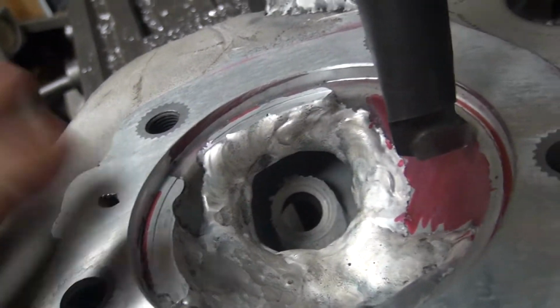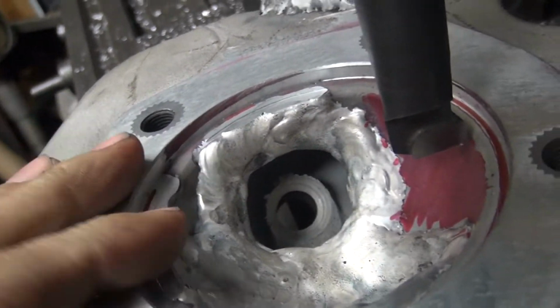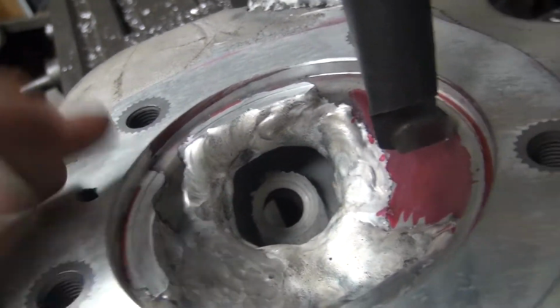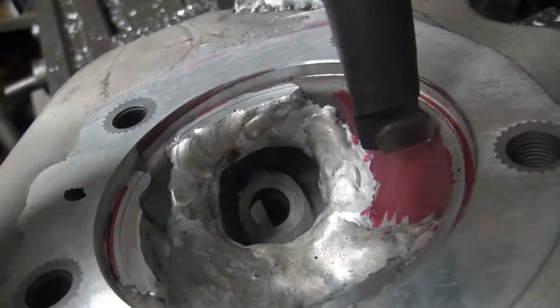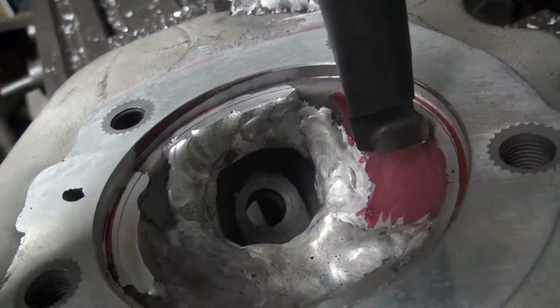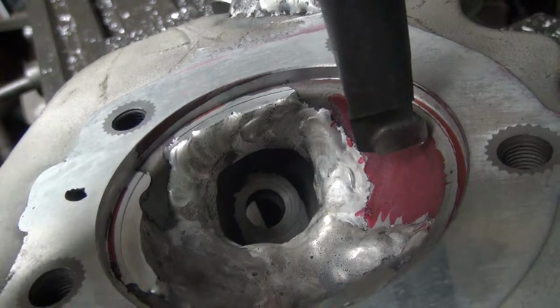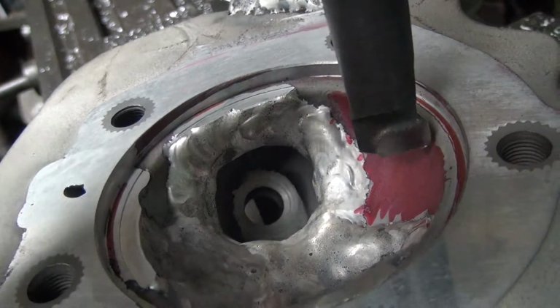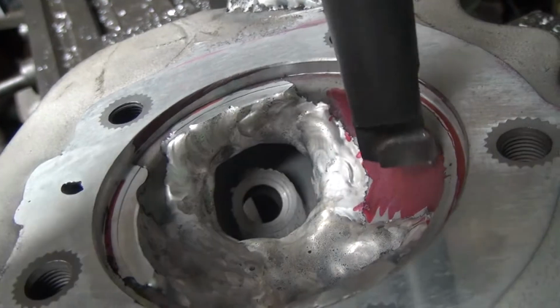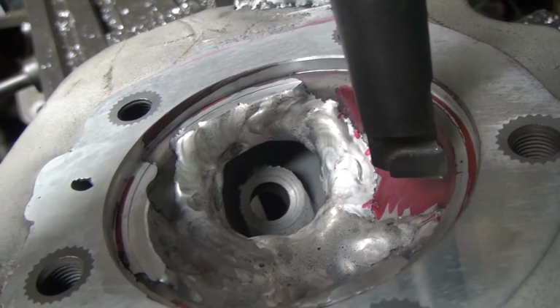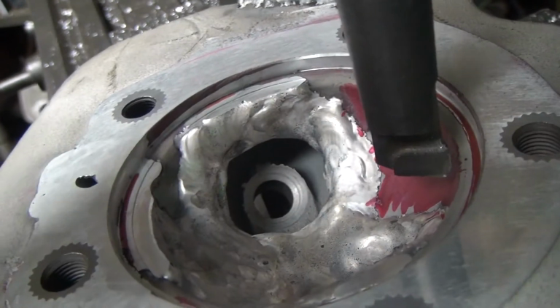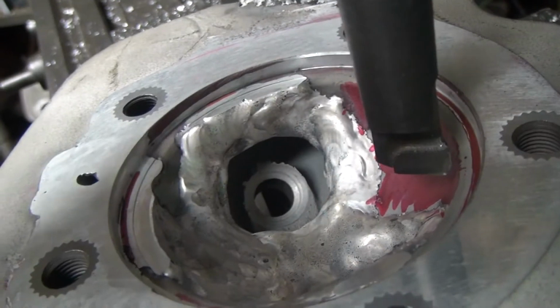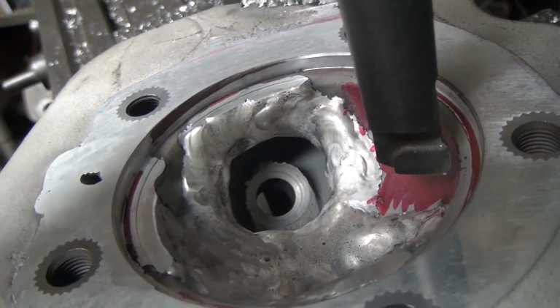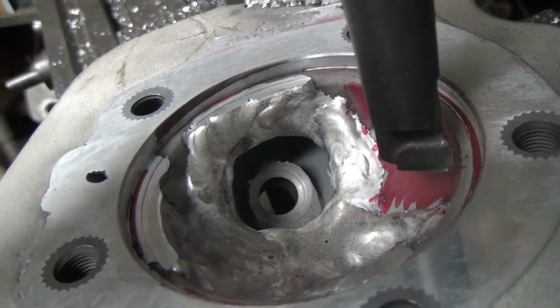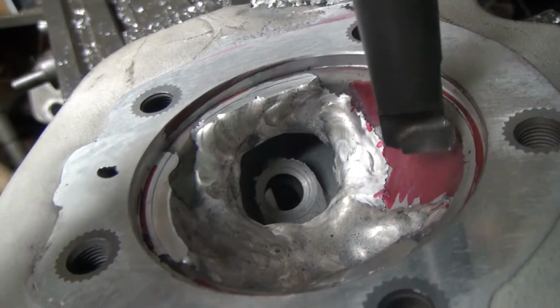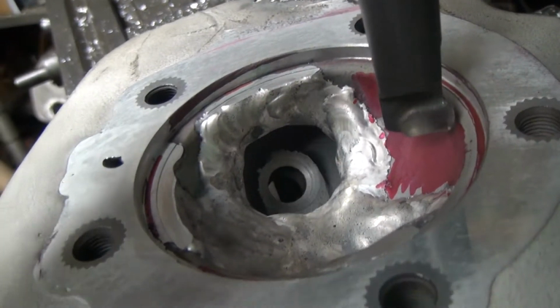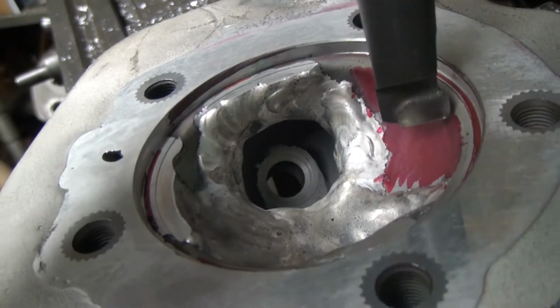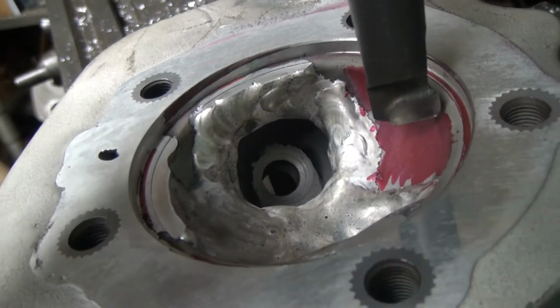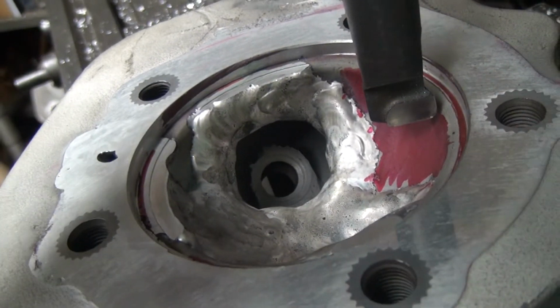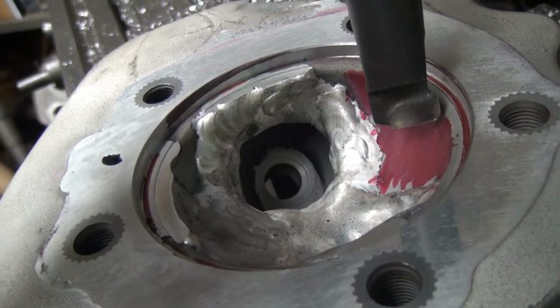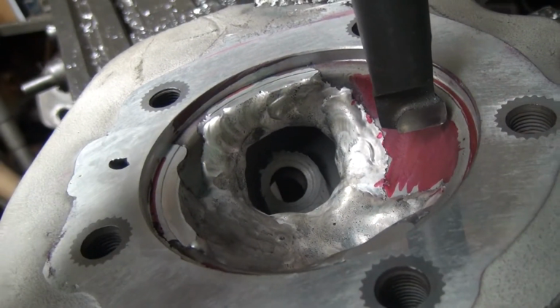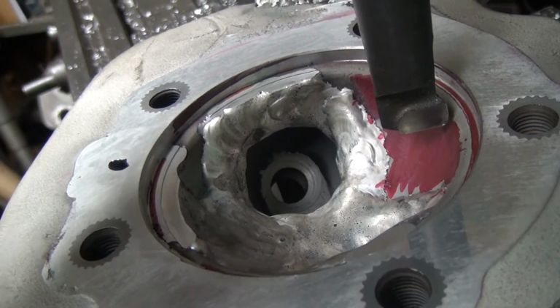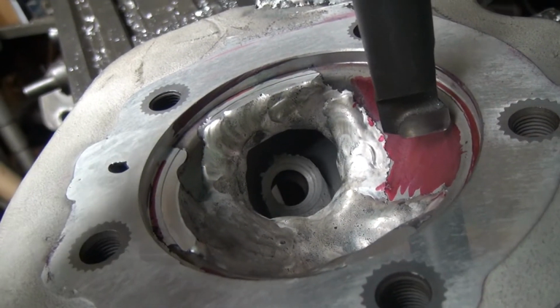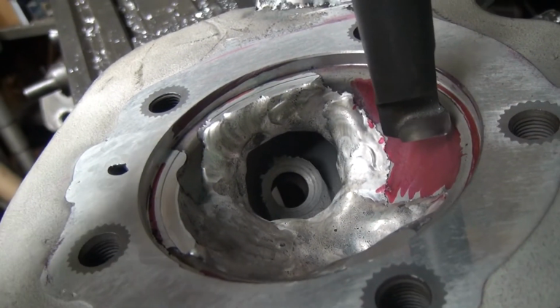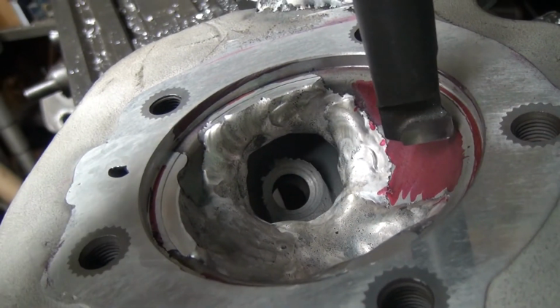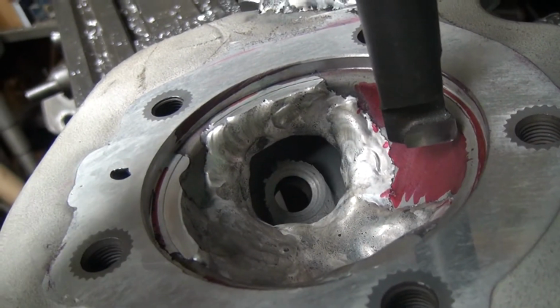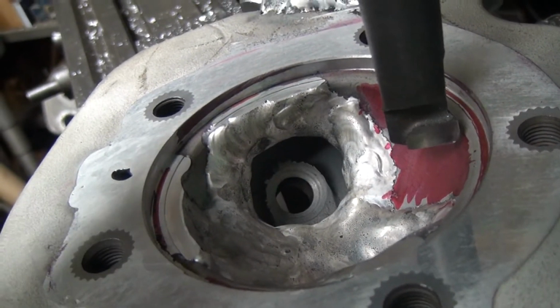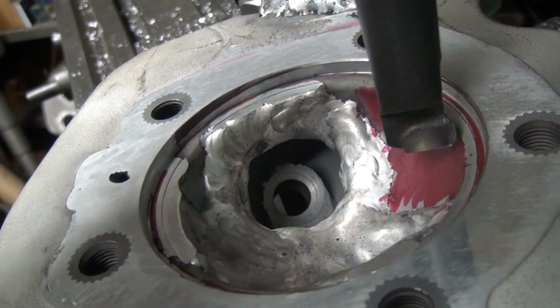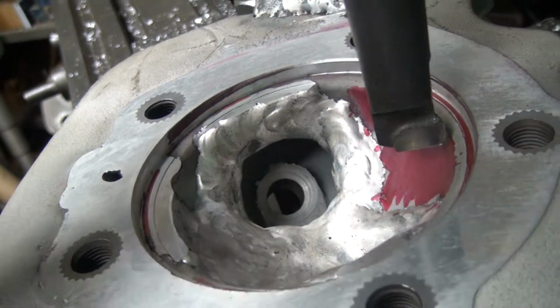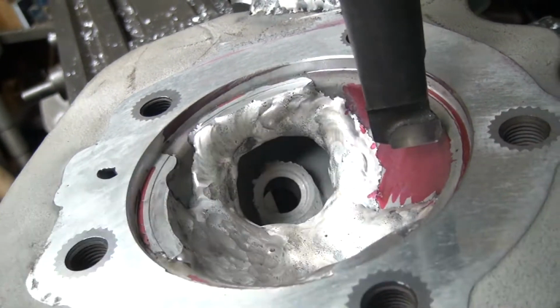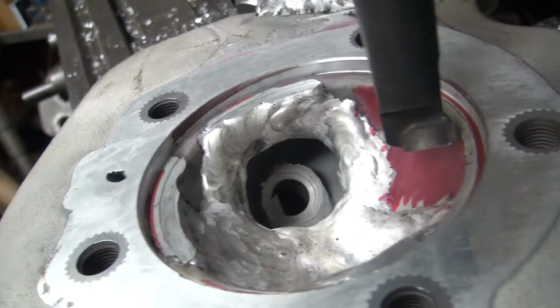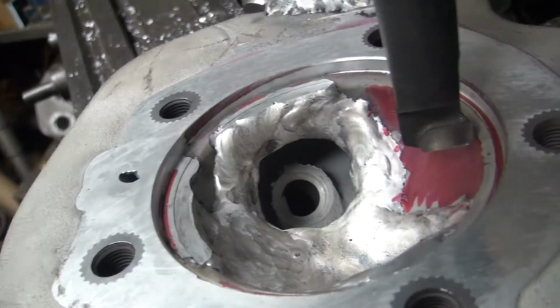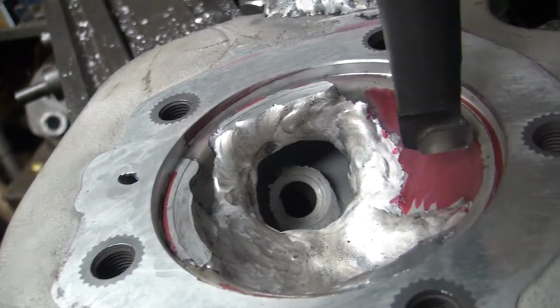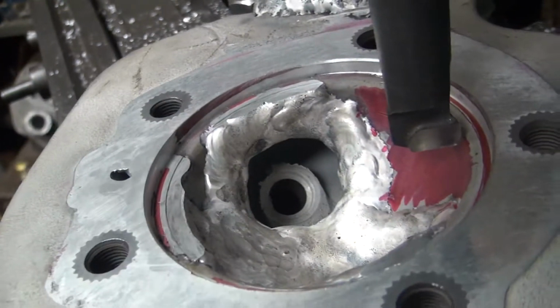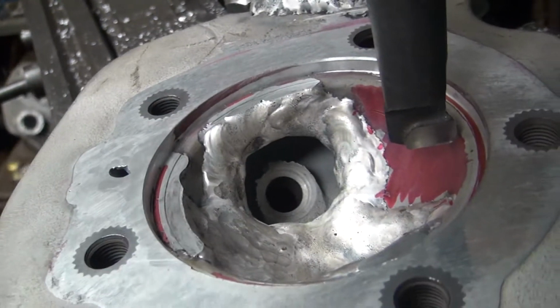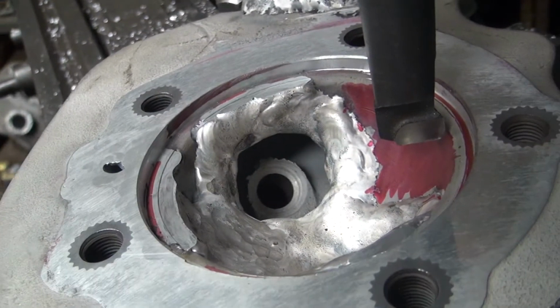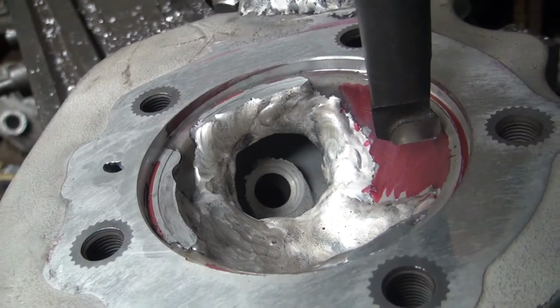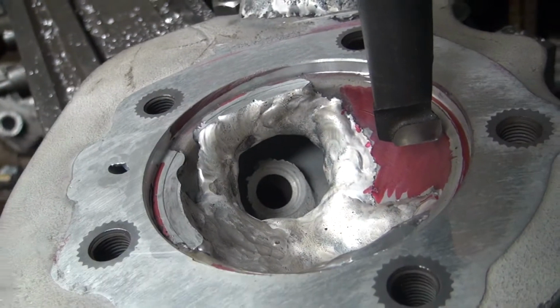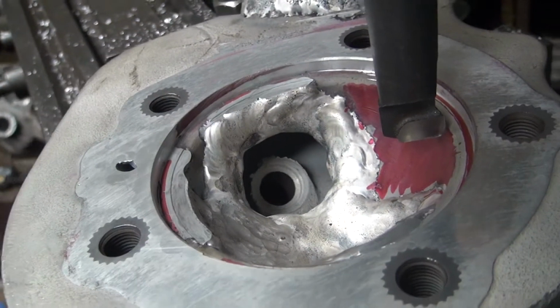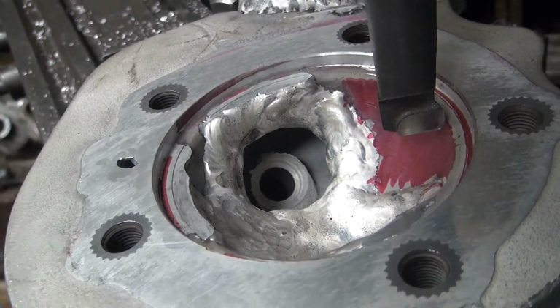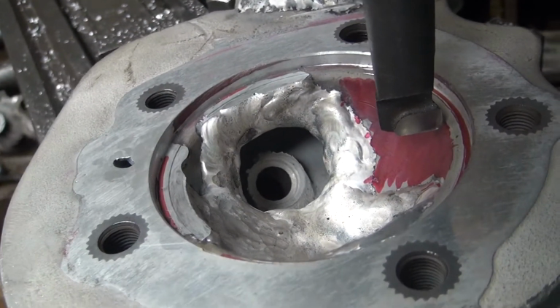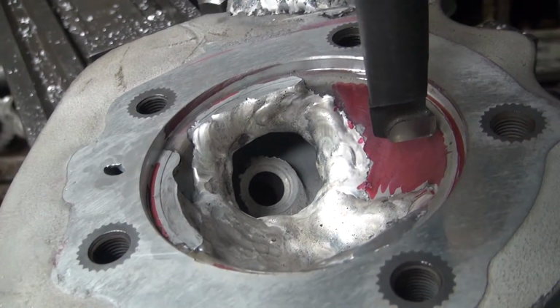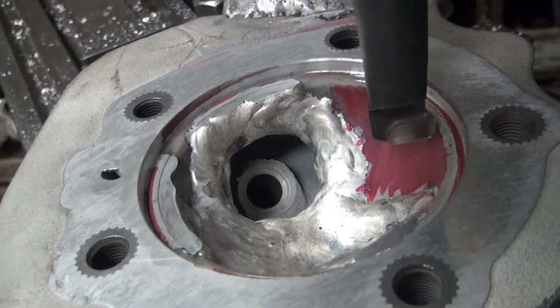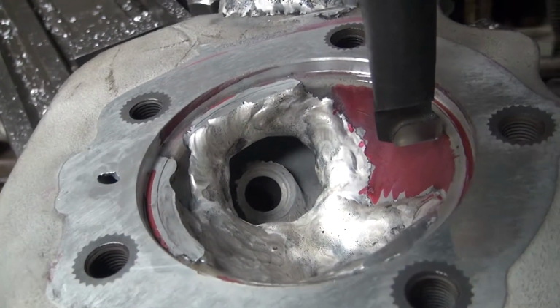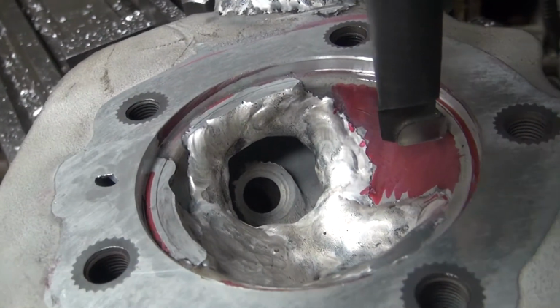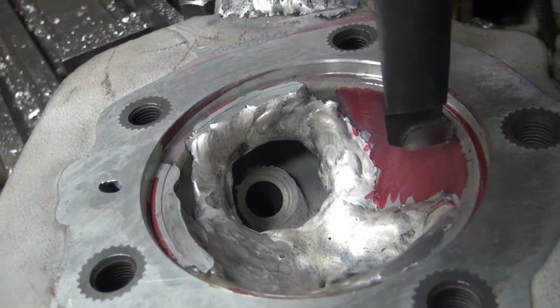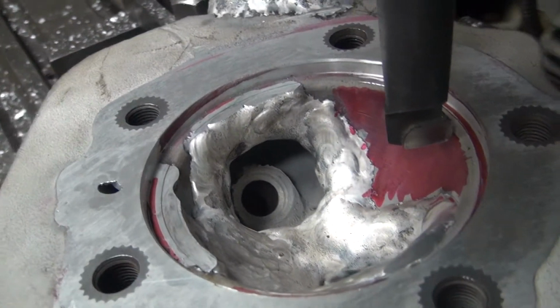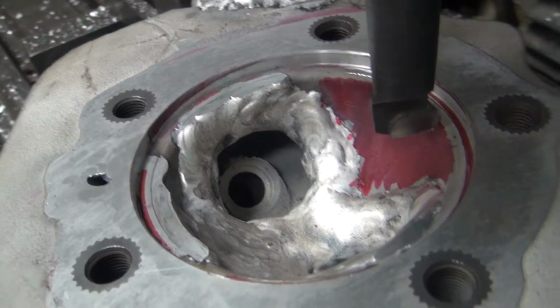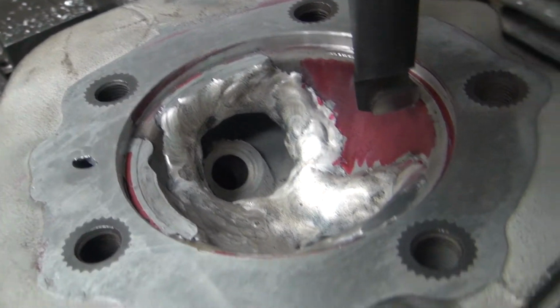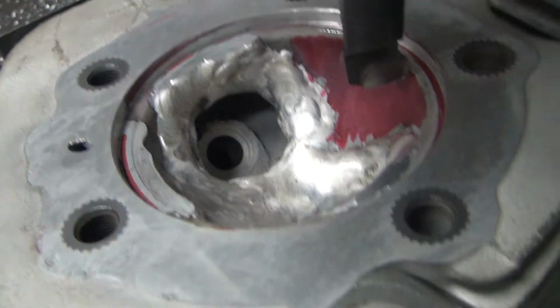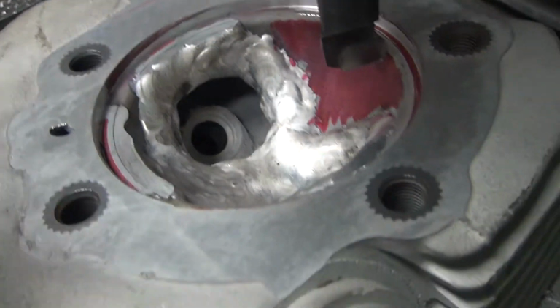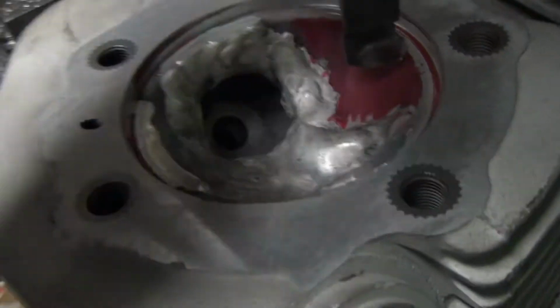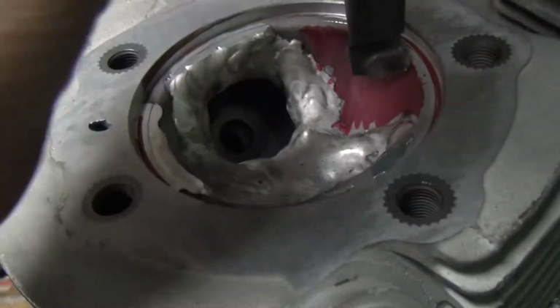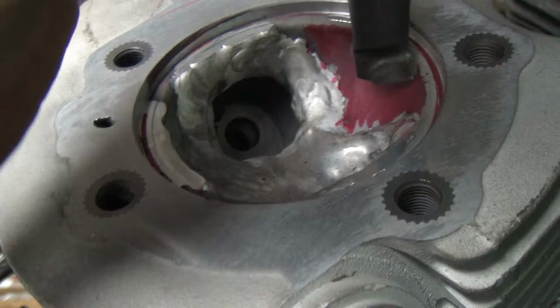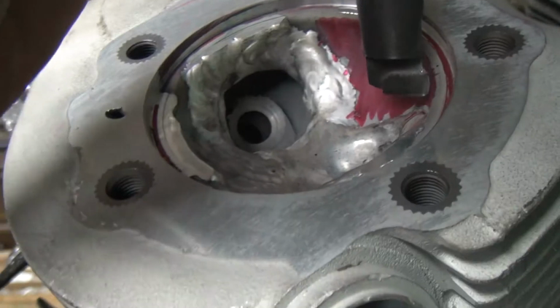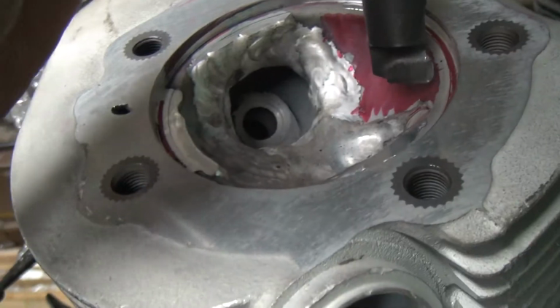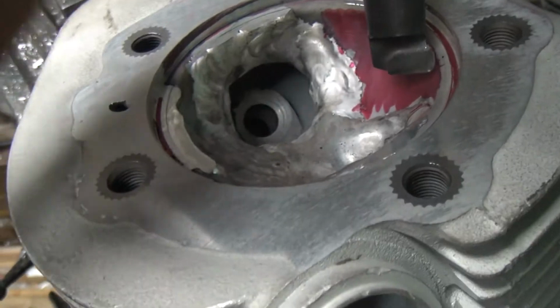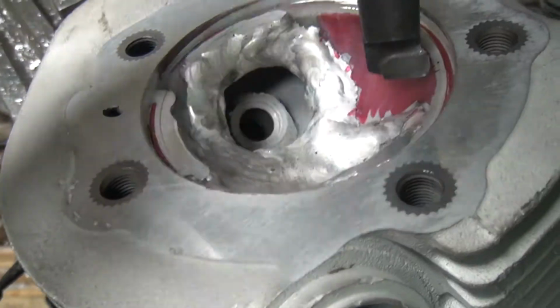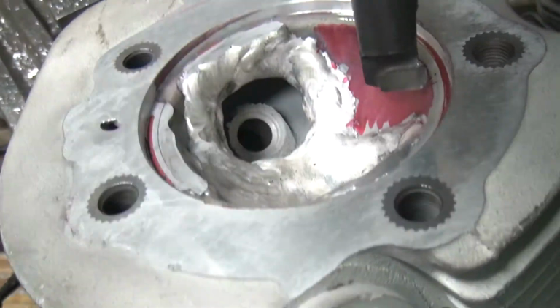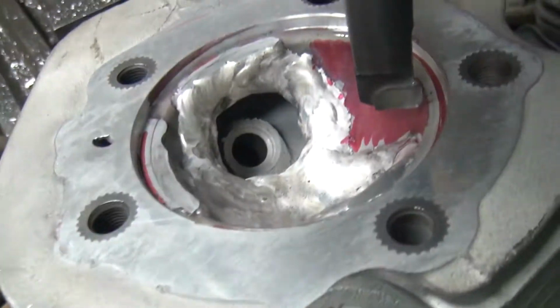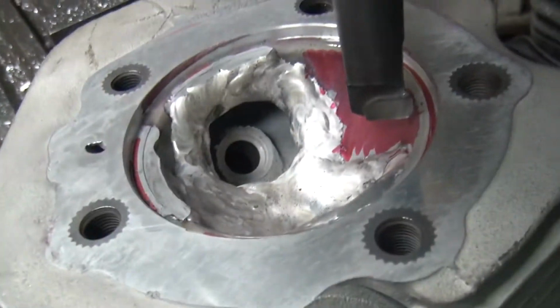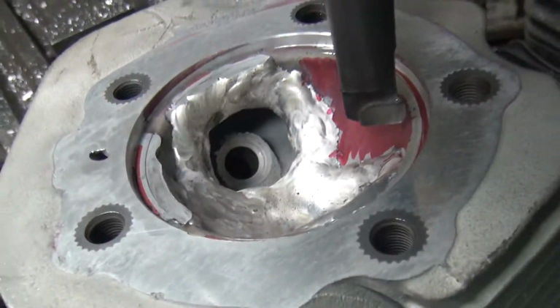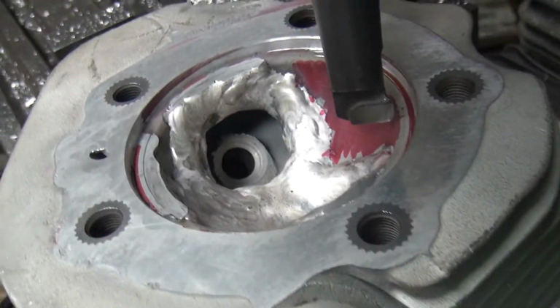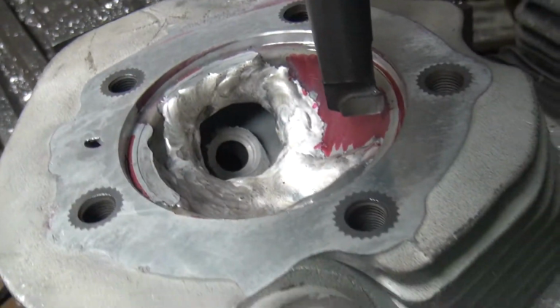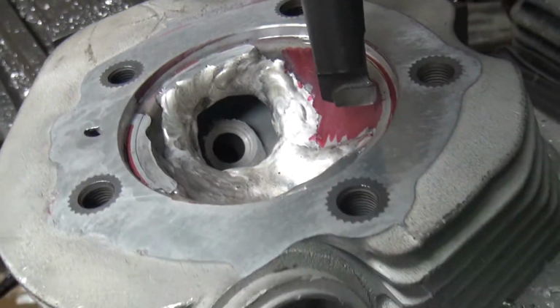We'll go ahead and do this here a little bit and see what it looks like, and we'll show you what it would look like after we get this cut a little bit.